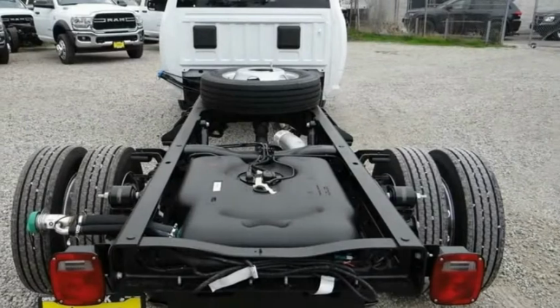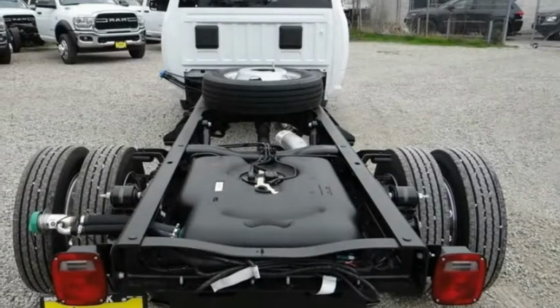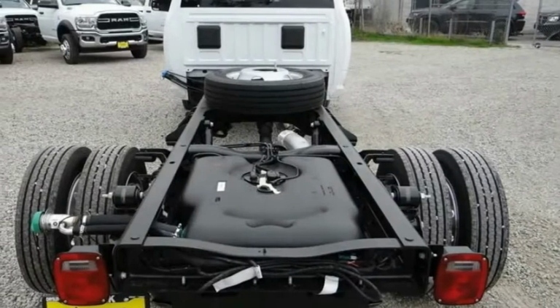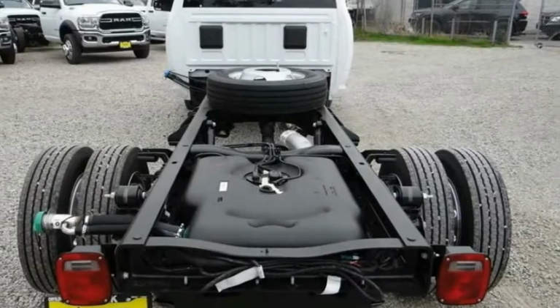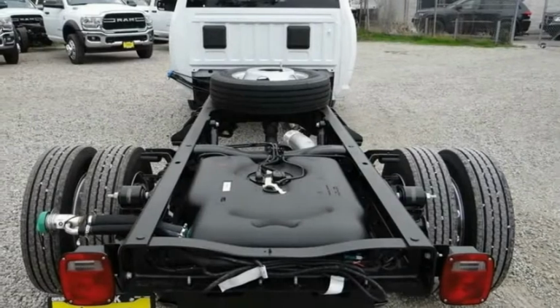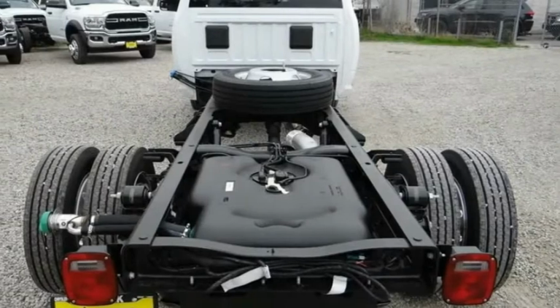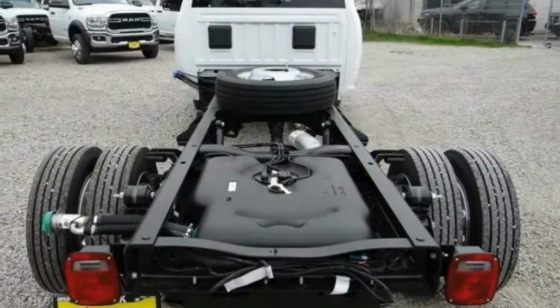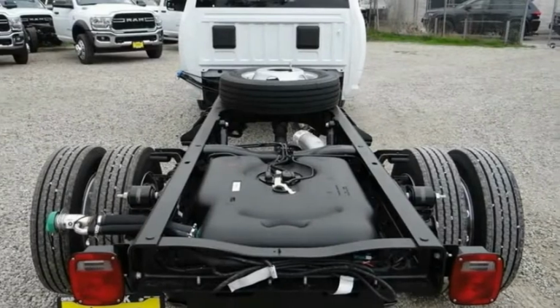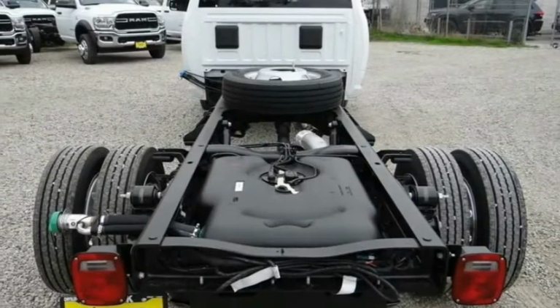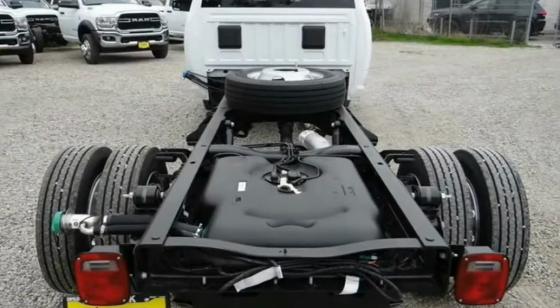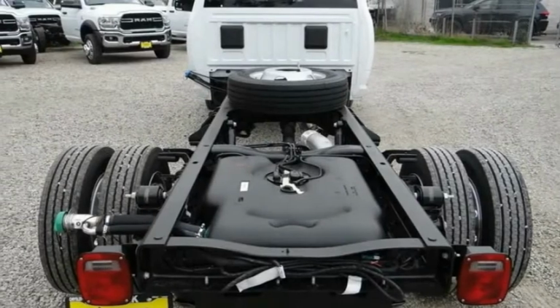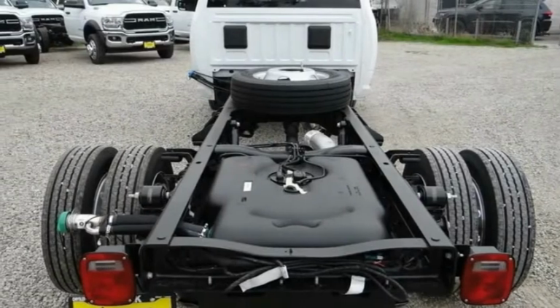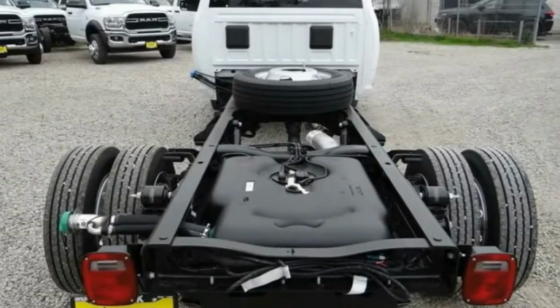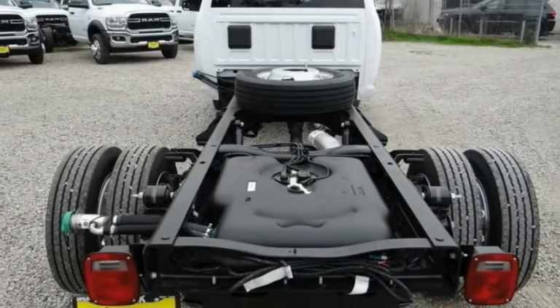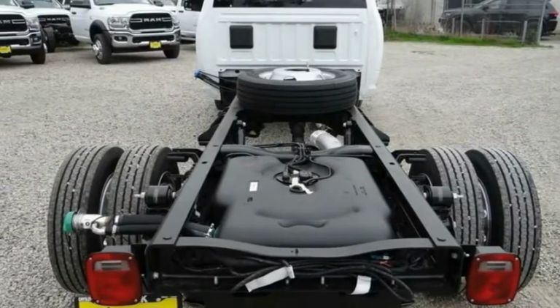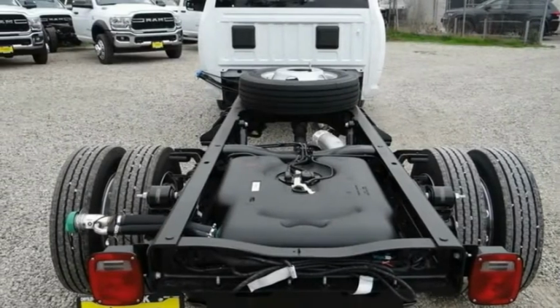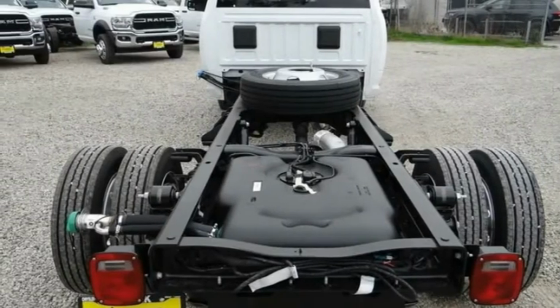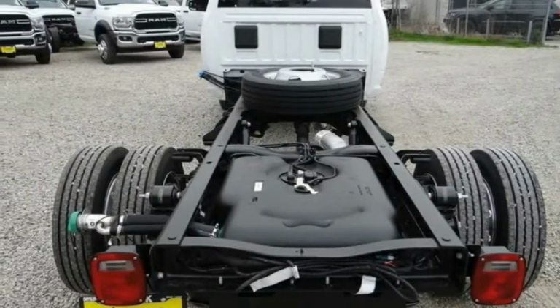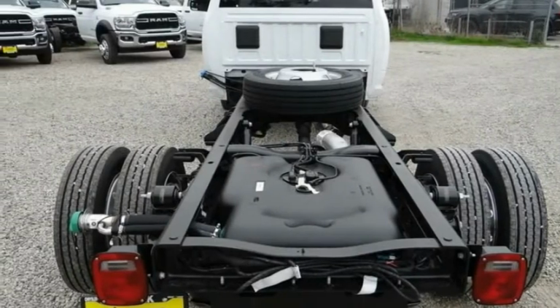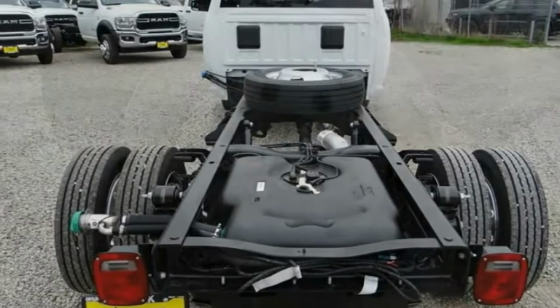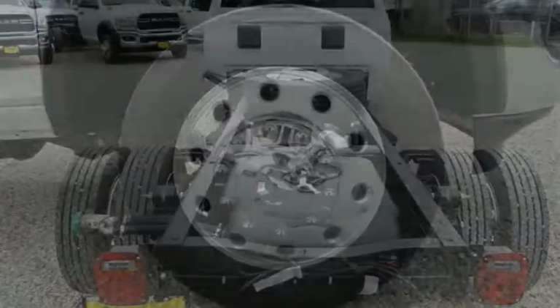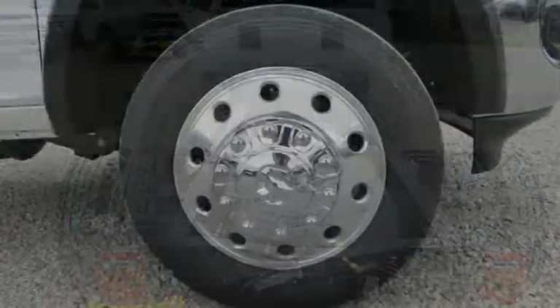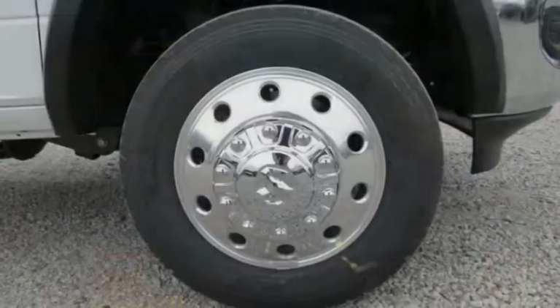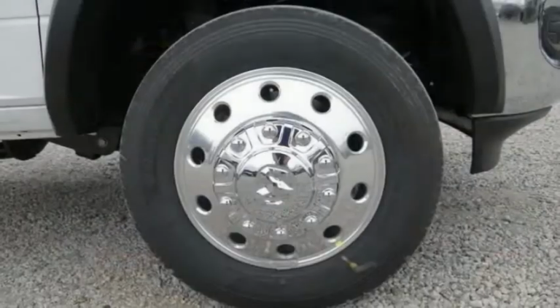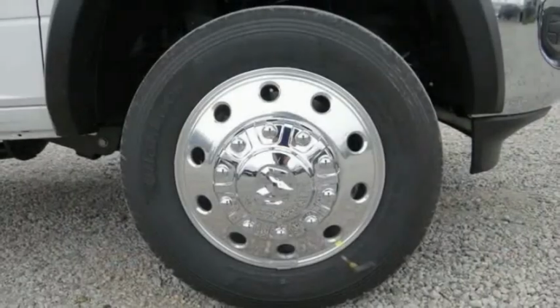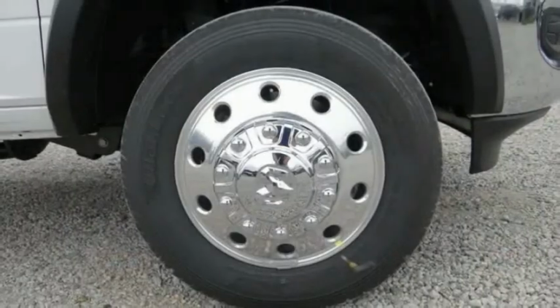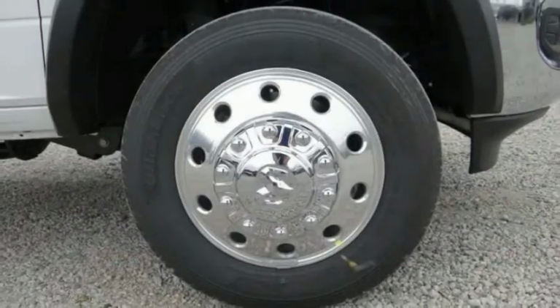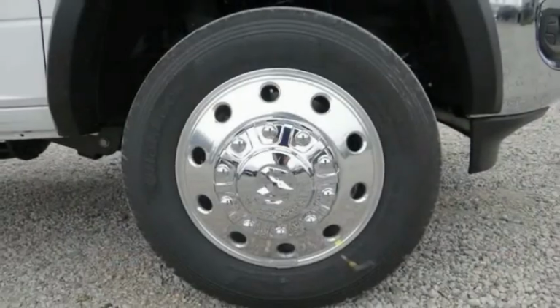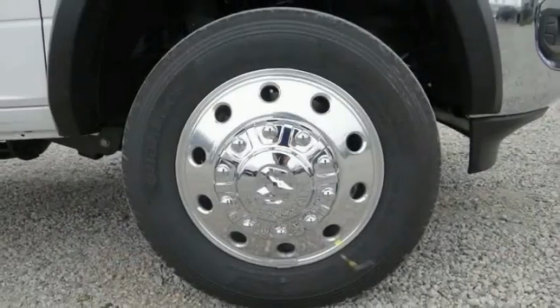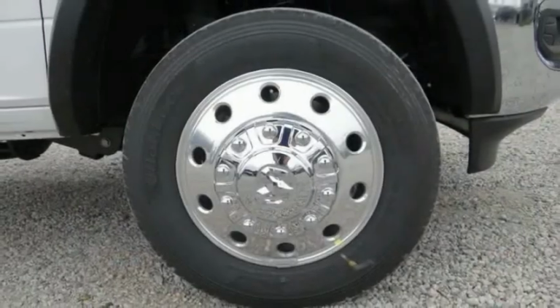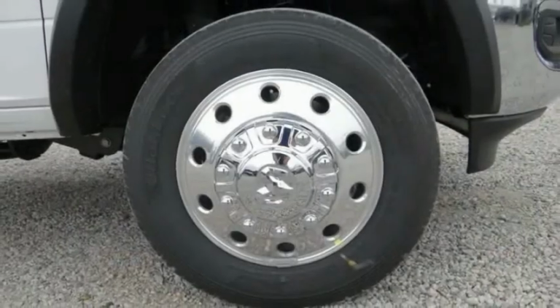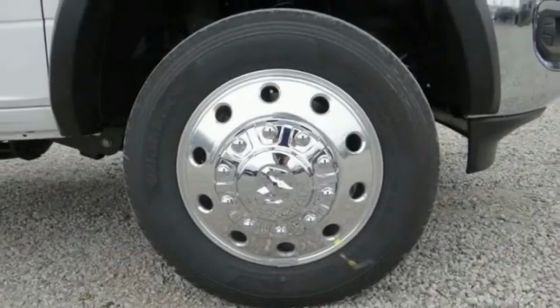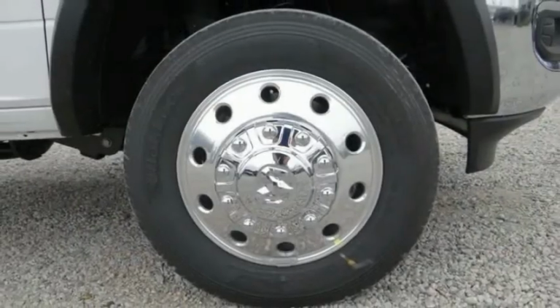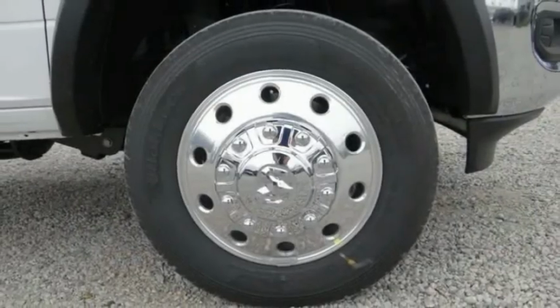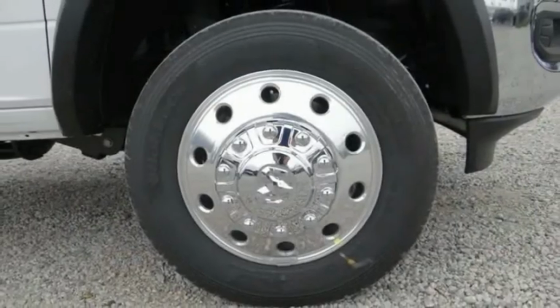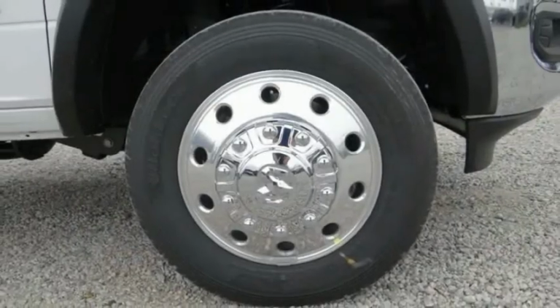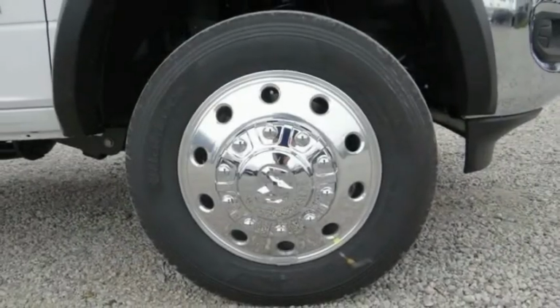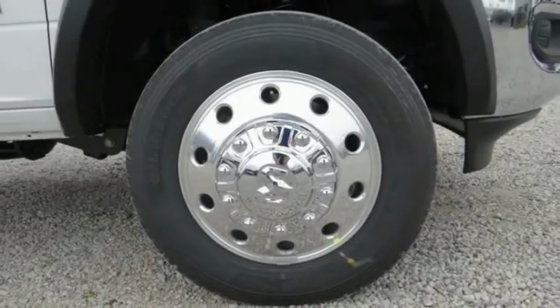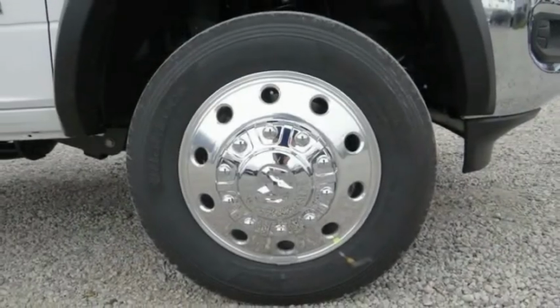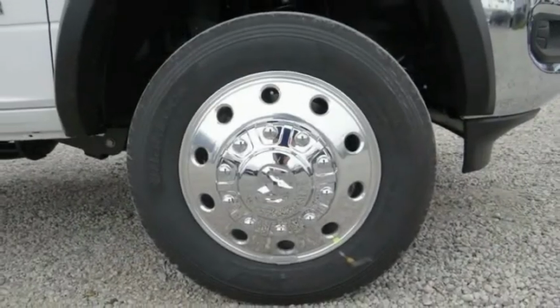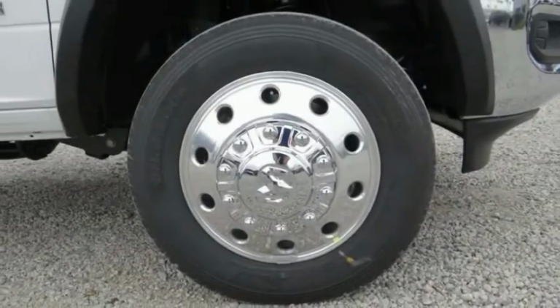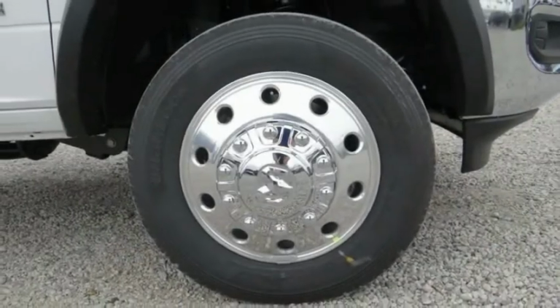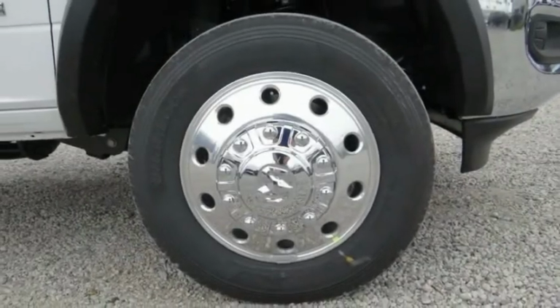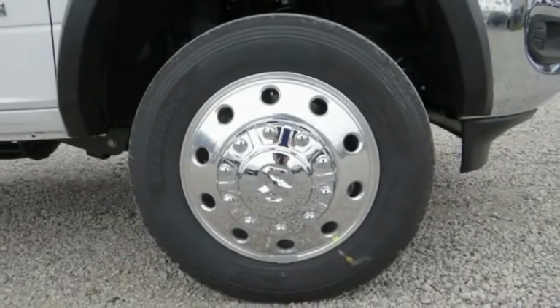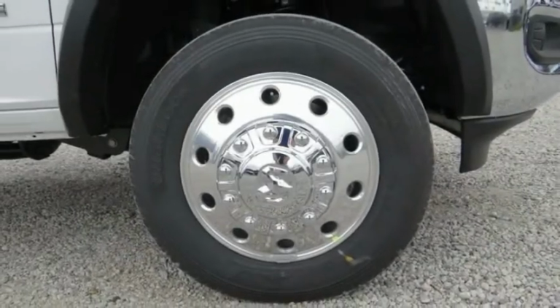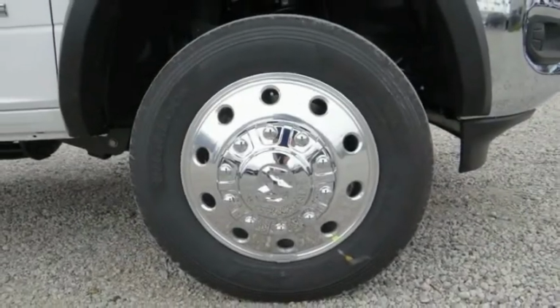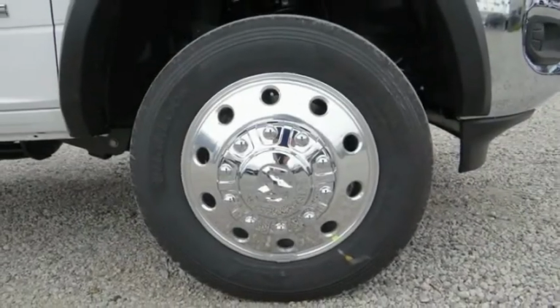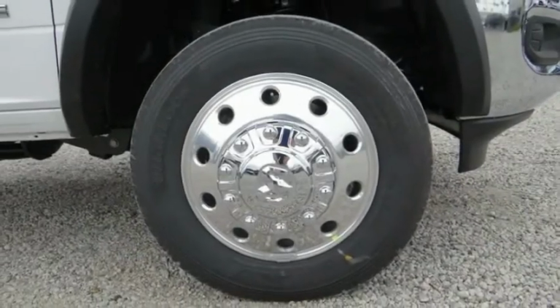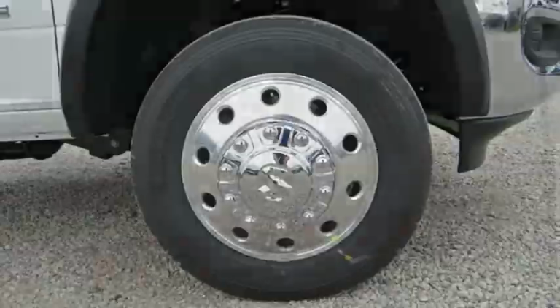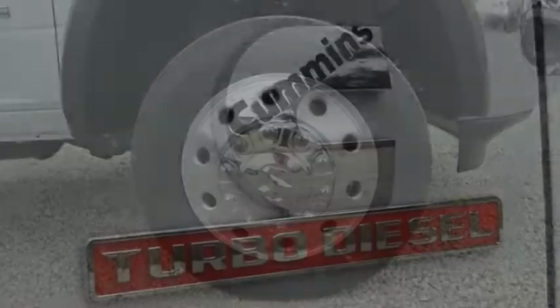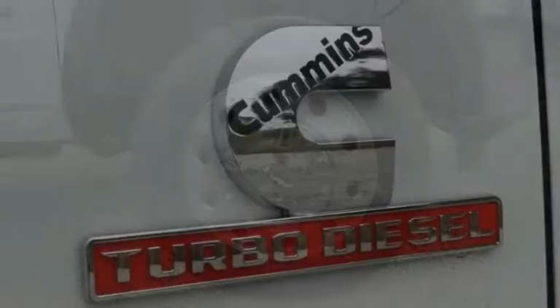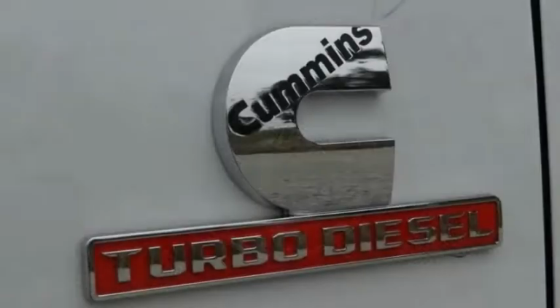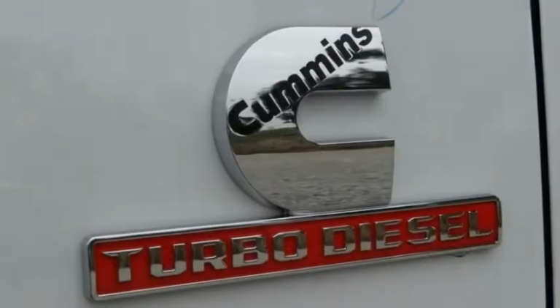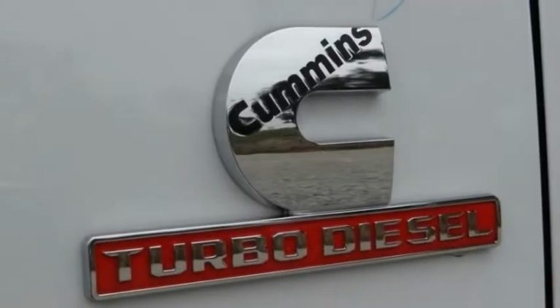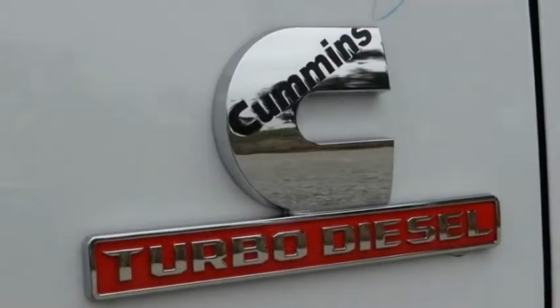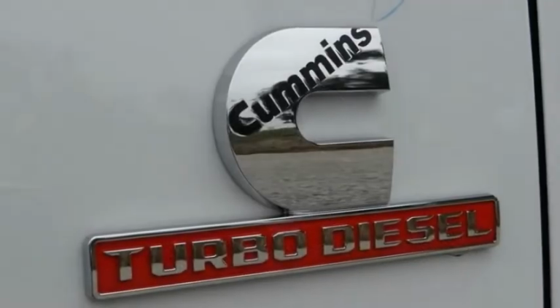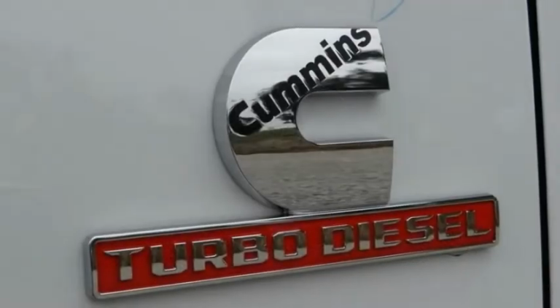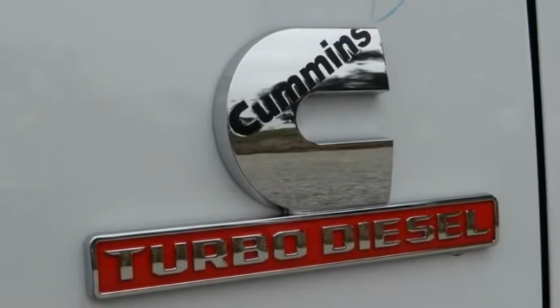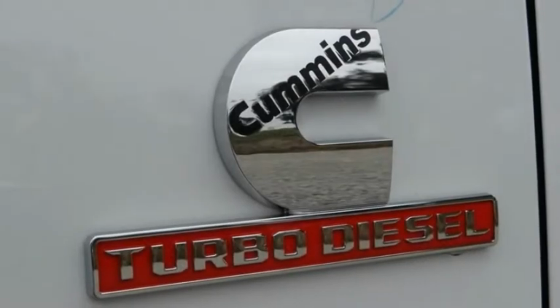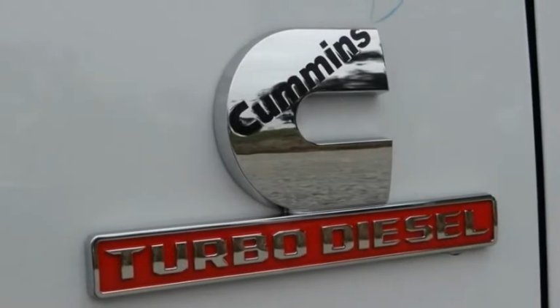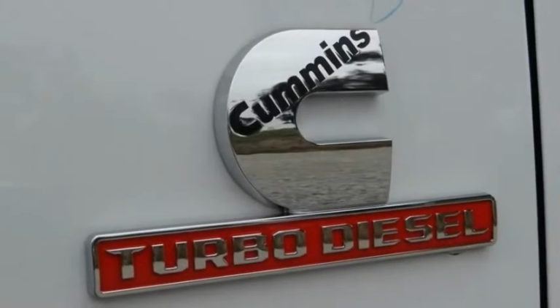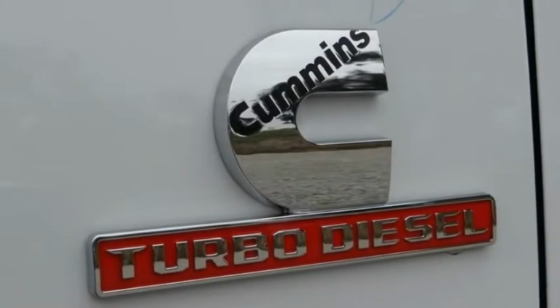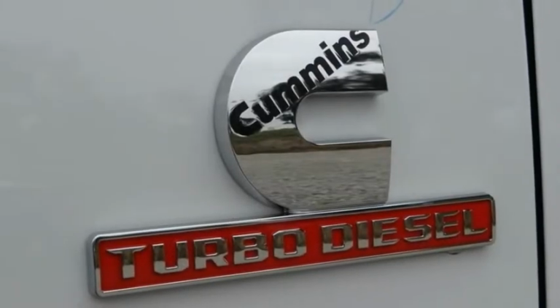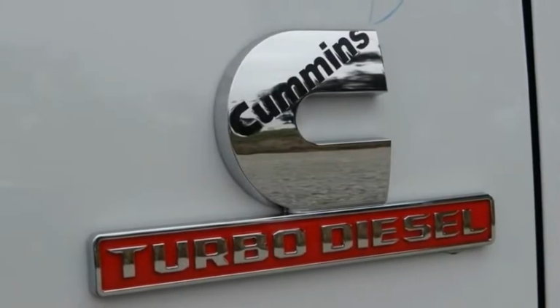Sirius satellite radio, power steering, tachometer, passenger vanity mirror, and a tilted steering wheel.